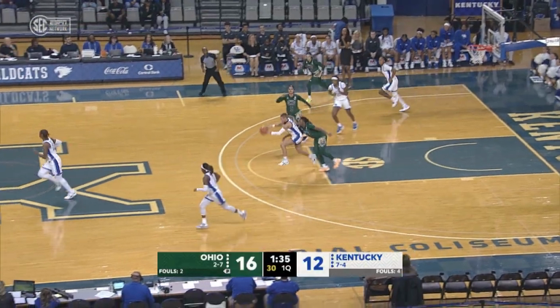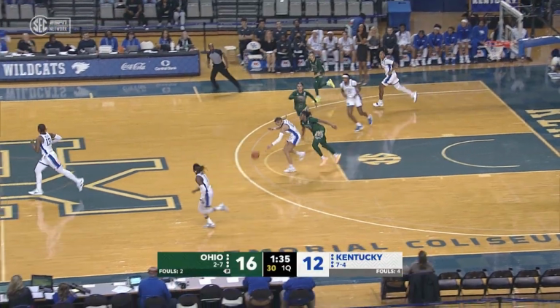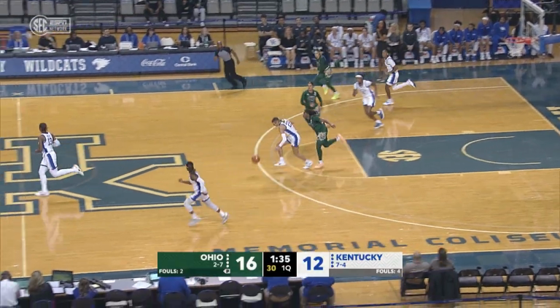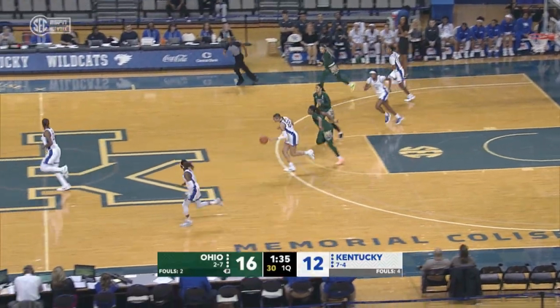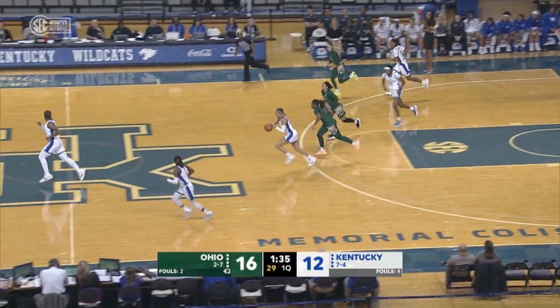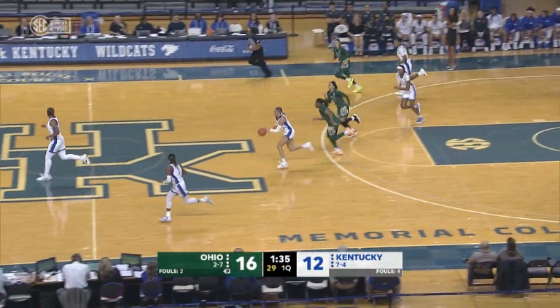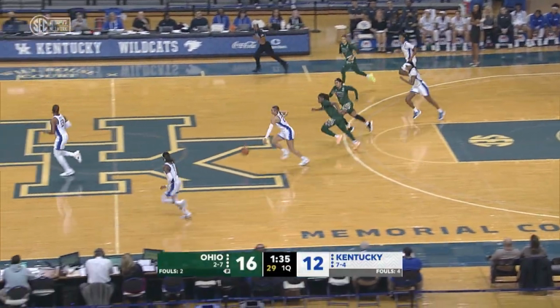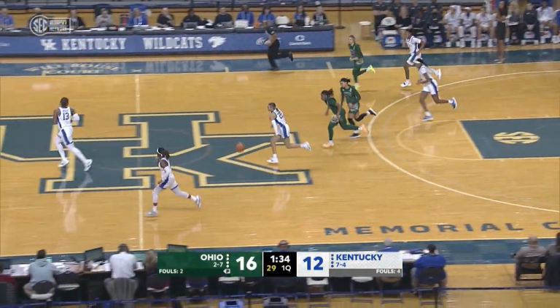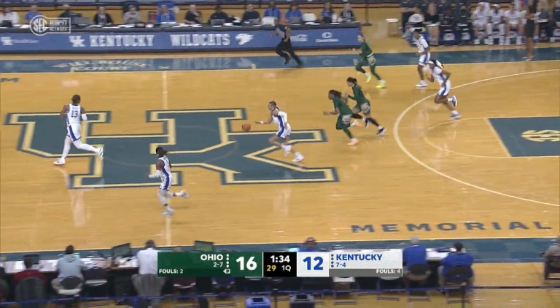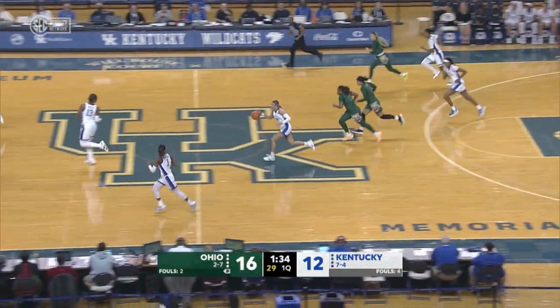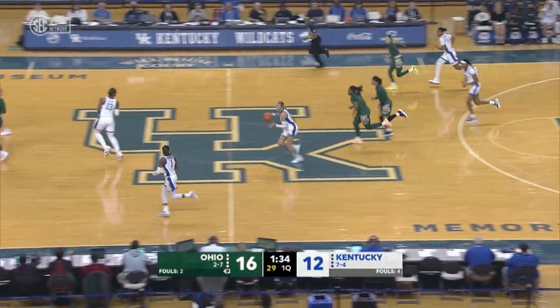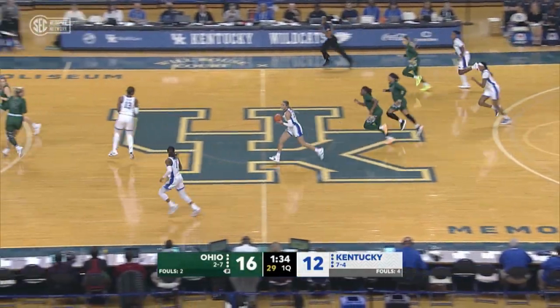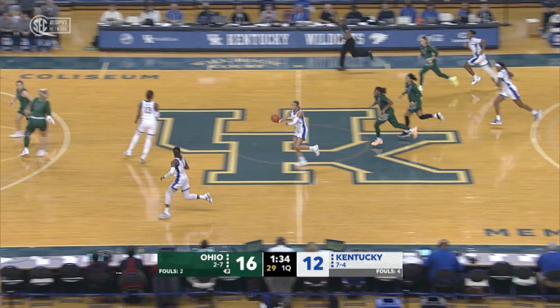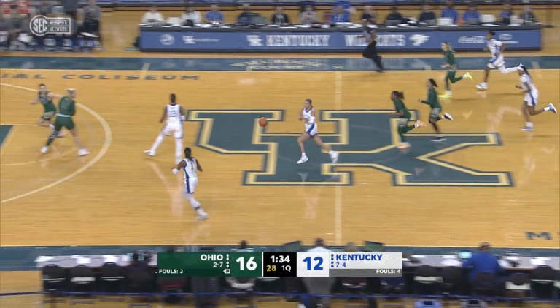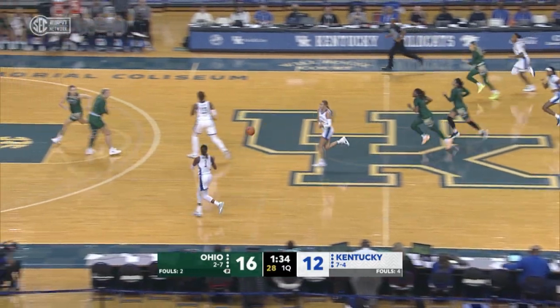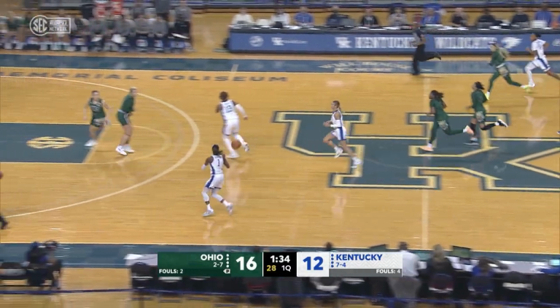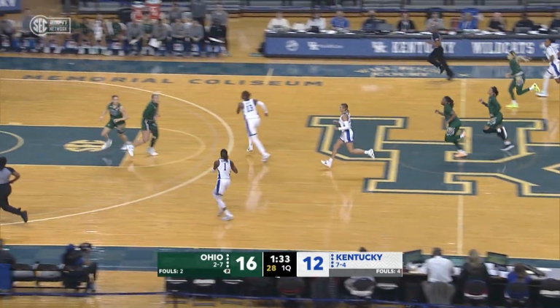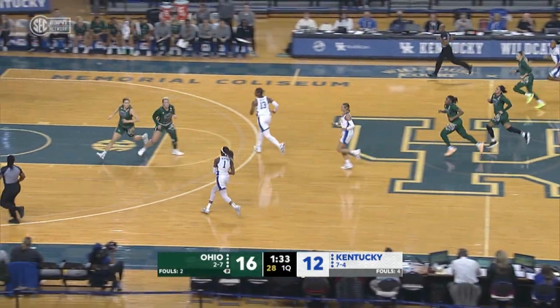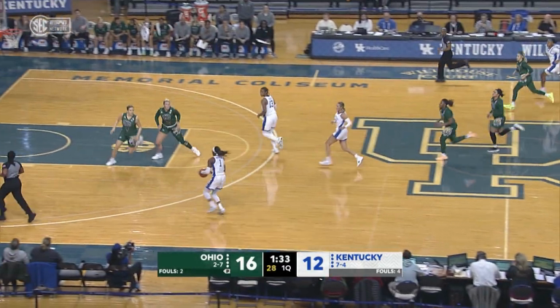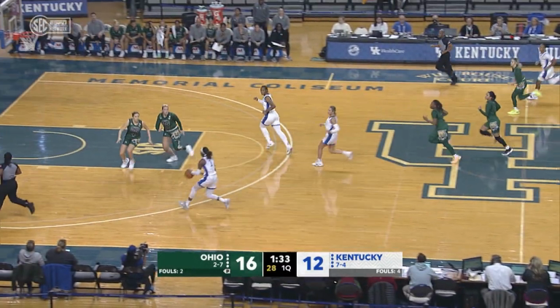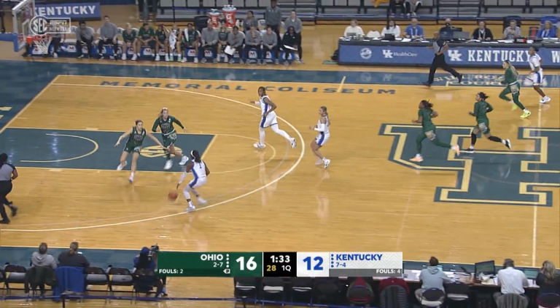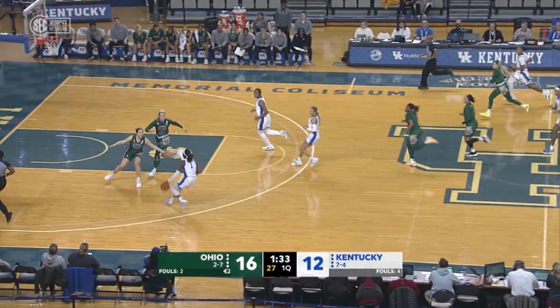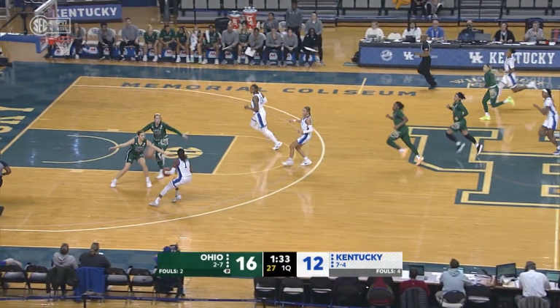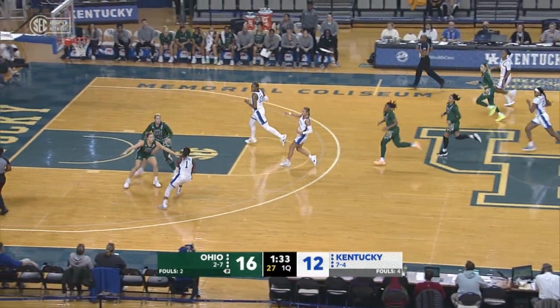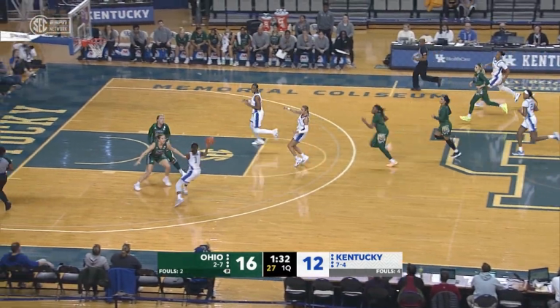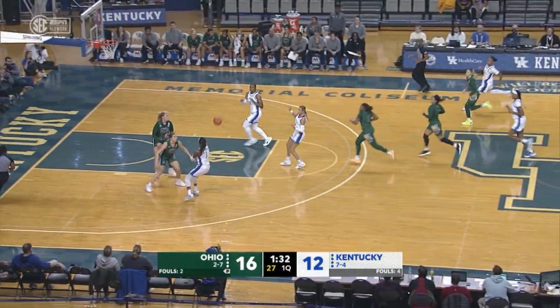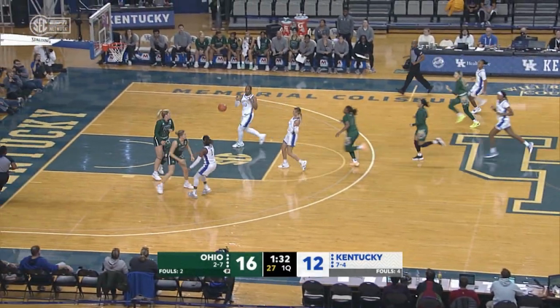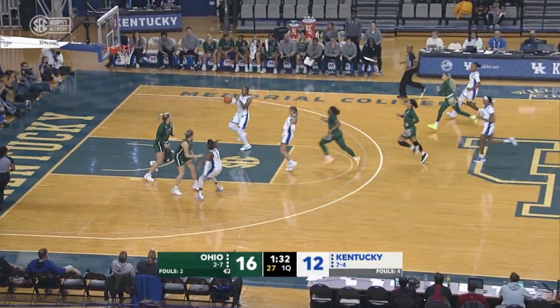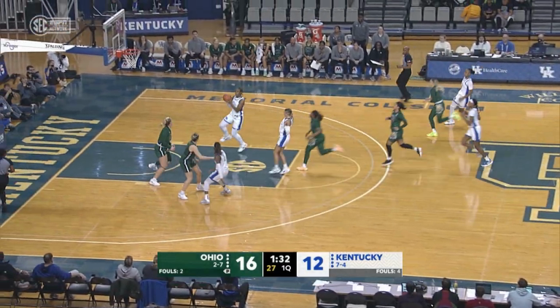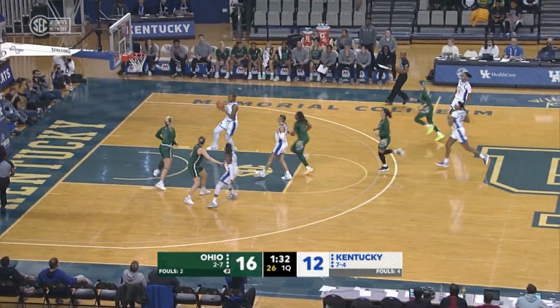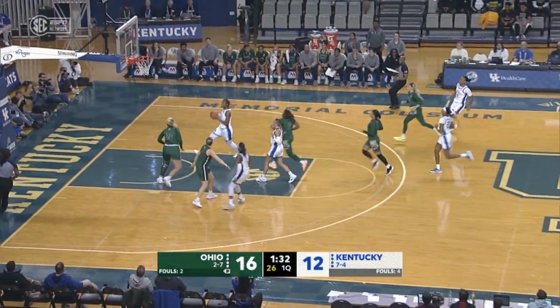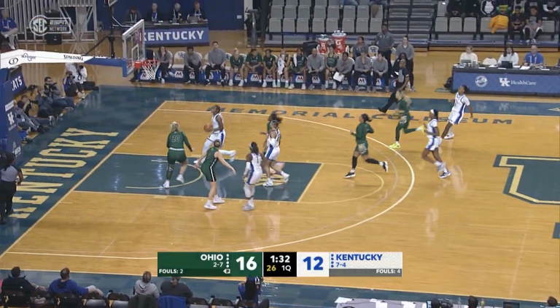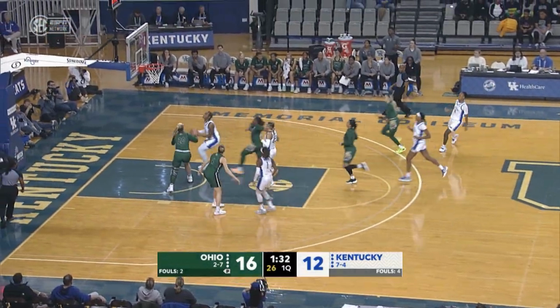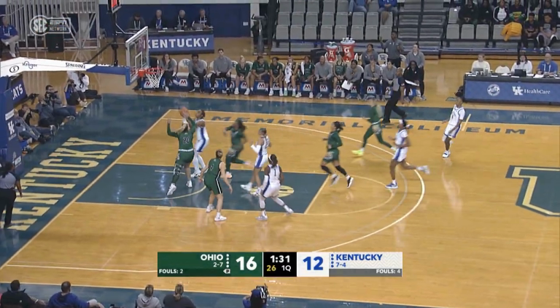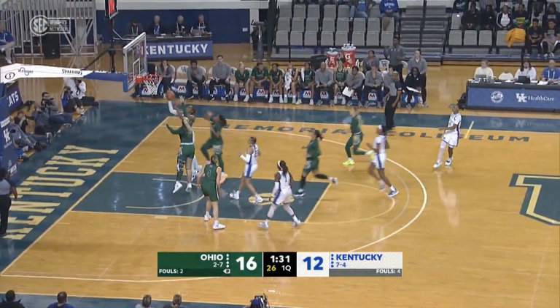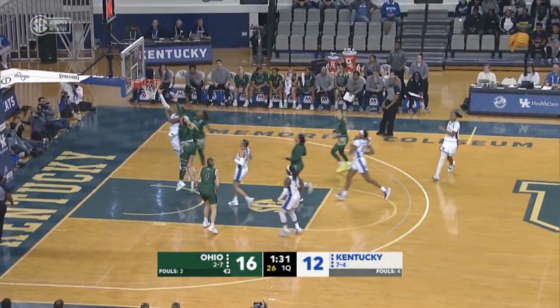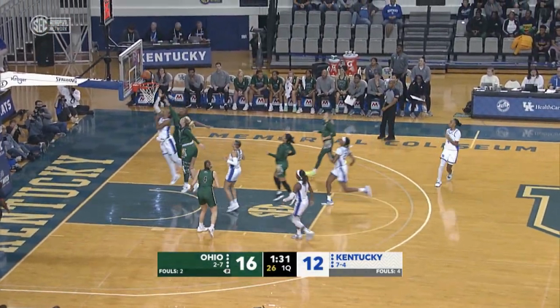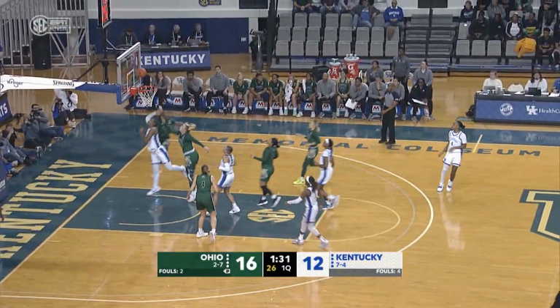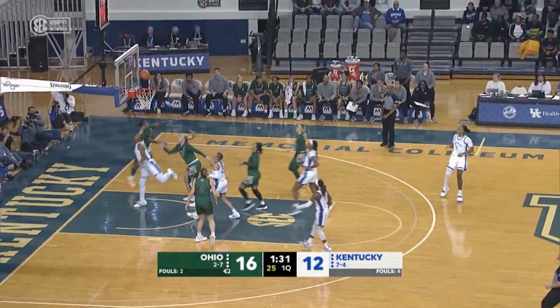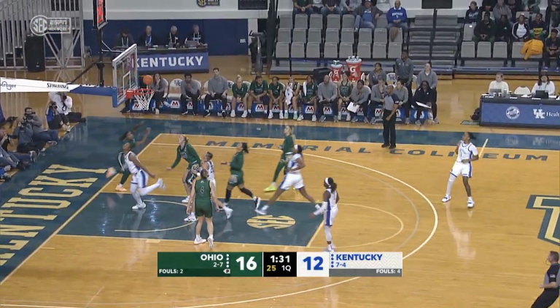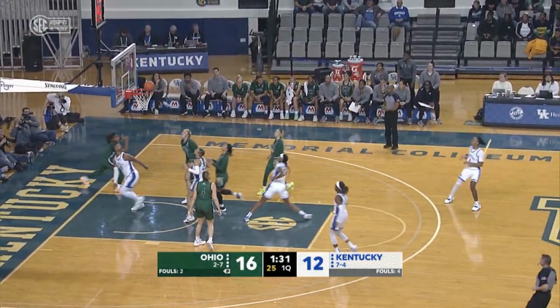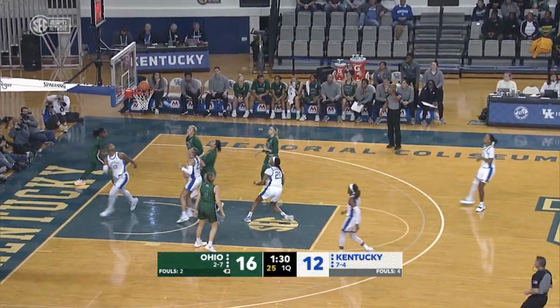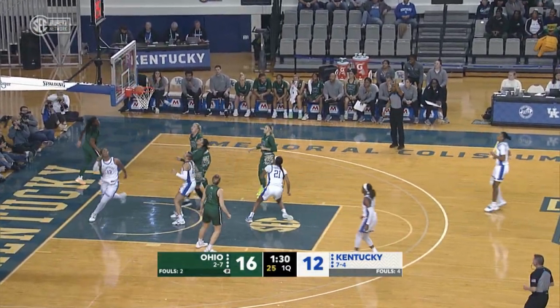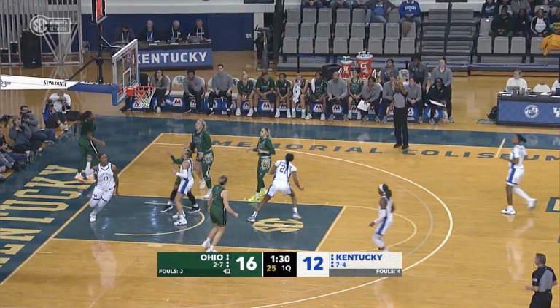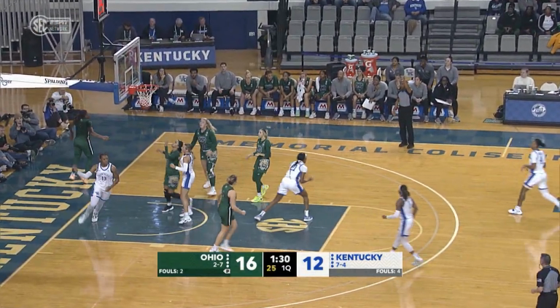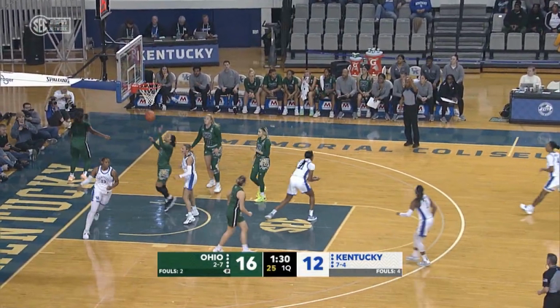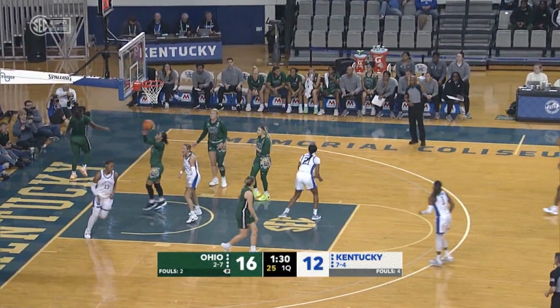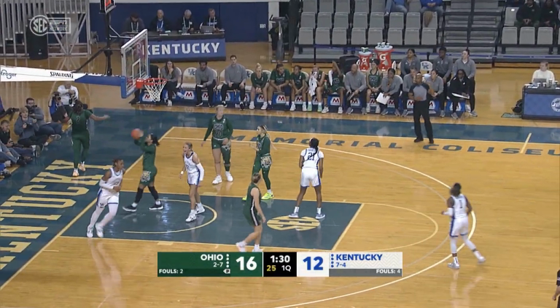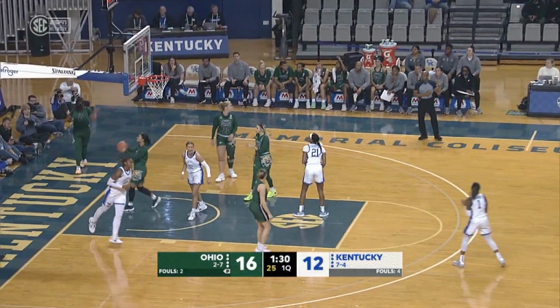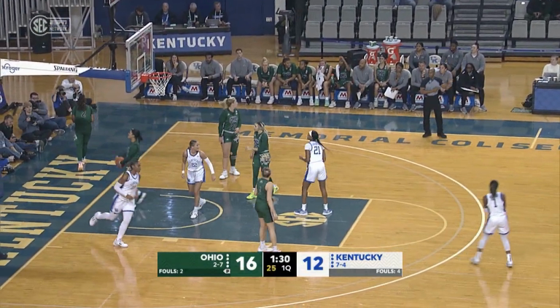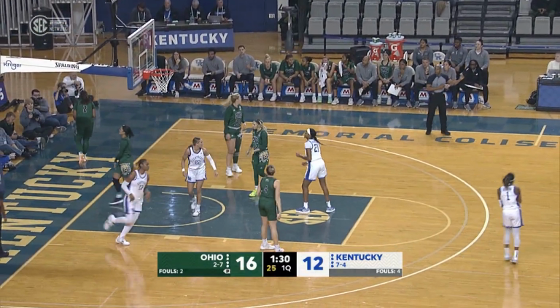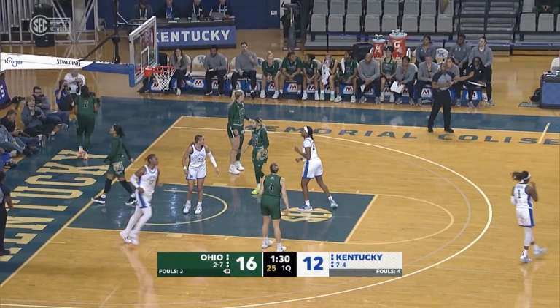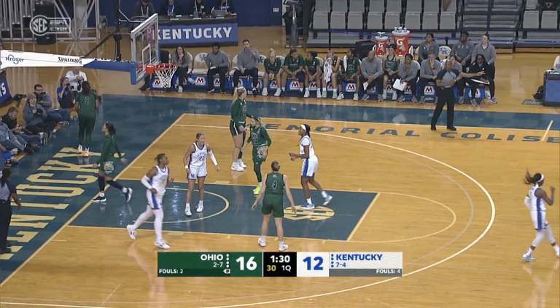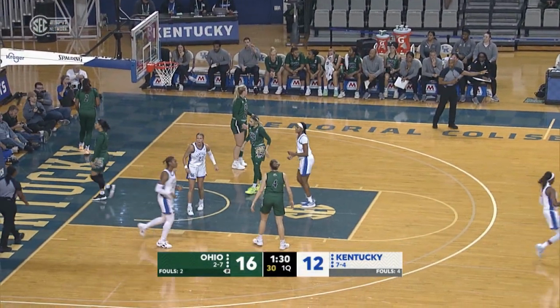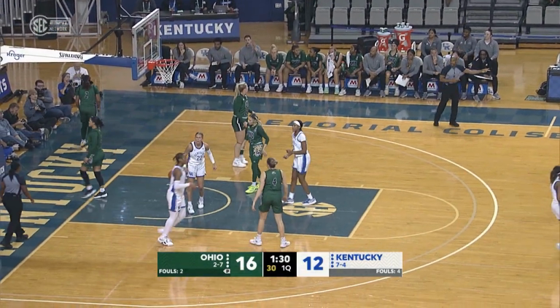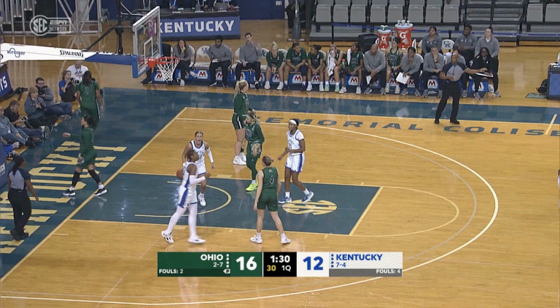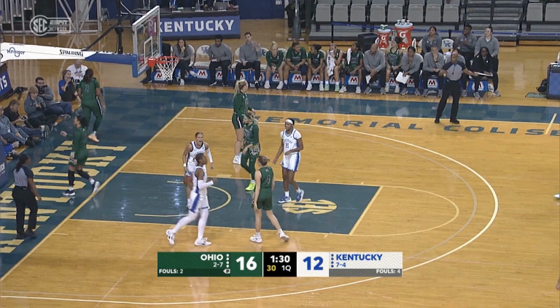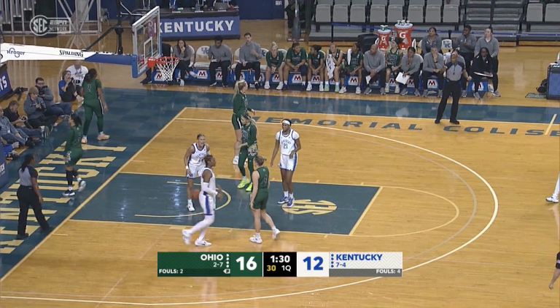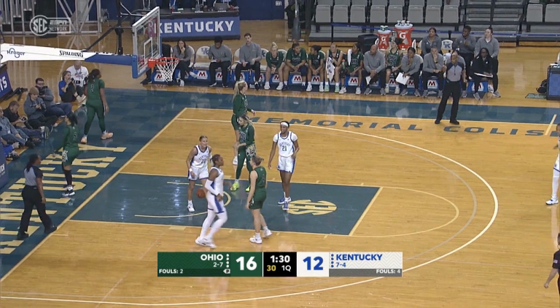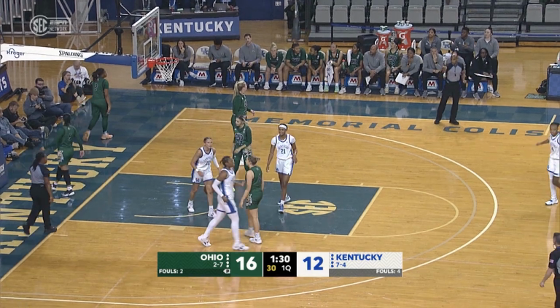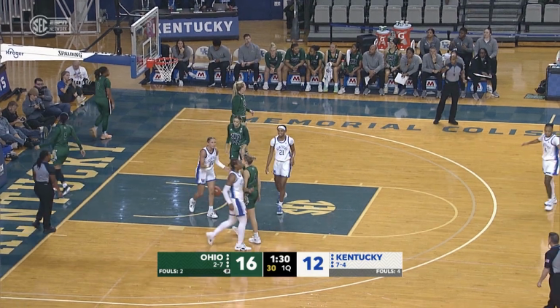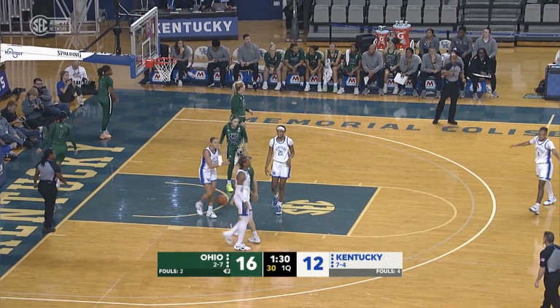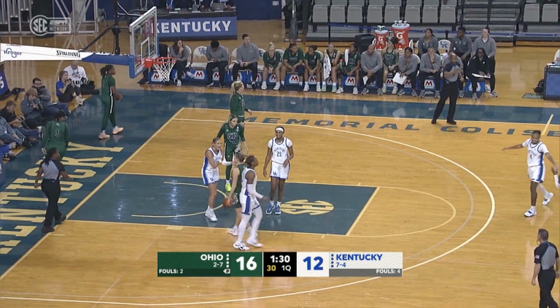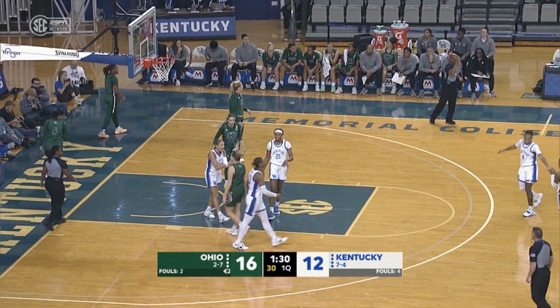Kind of a tough pass there by Ohio. Benton will take this in. Nice pass — kicks it over to Petty for the layup. She puts it in and a foul.